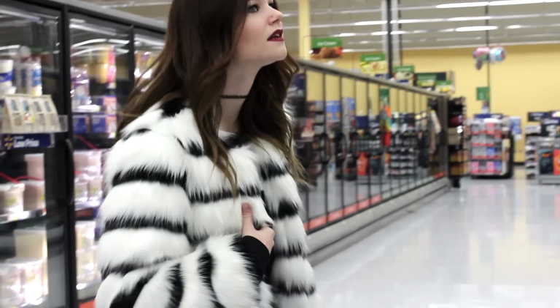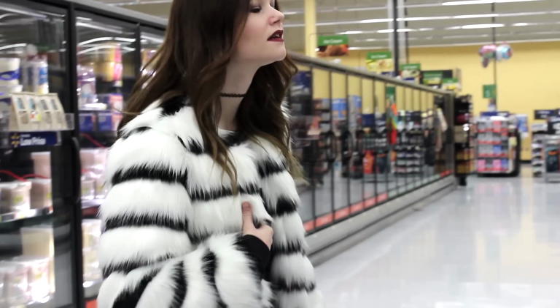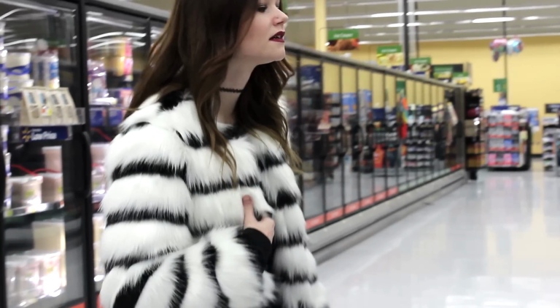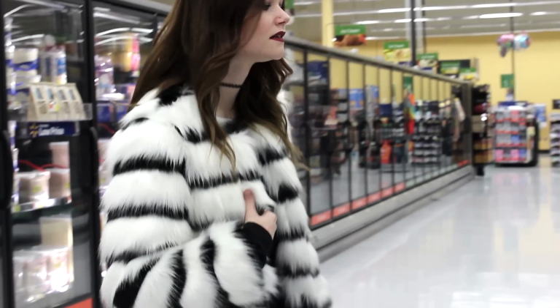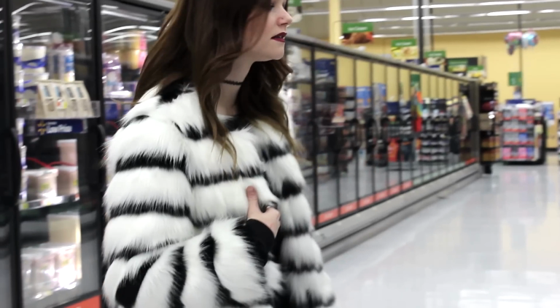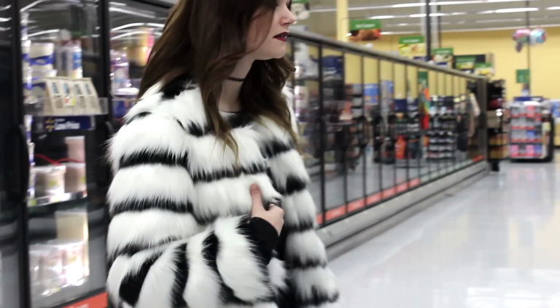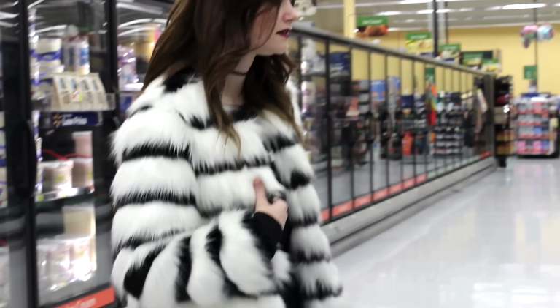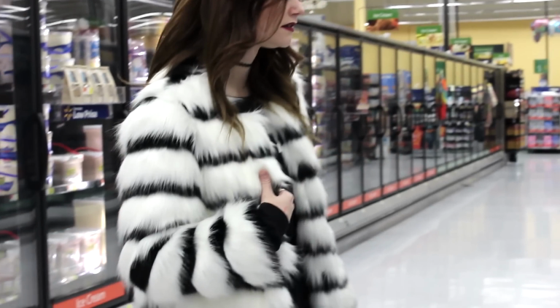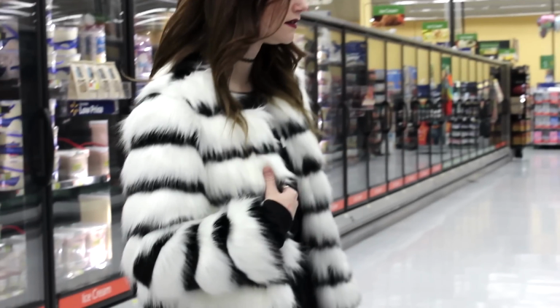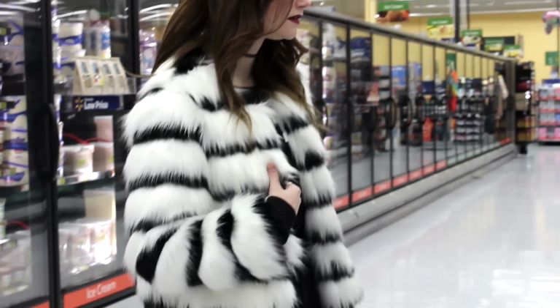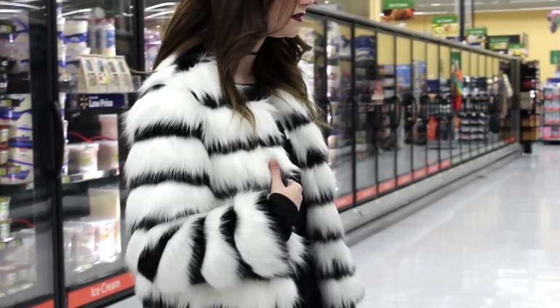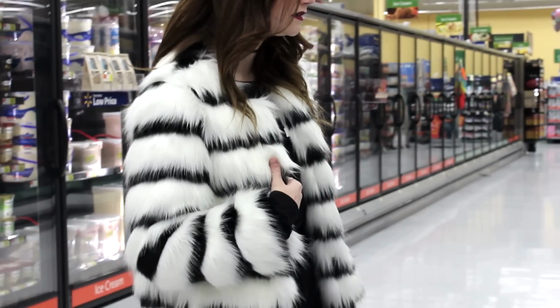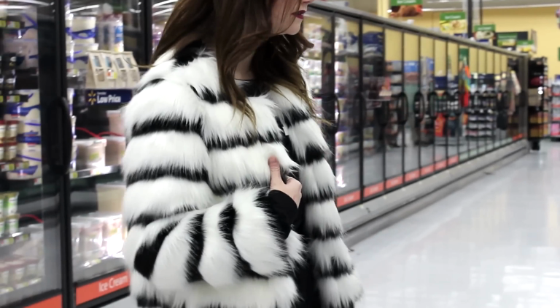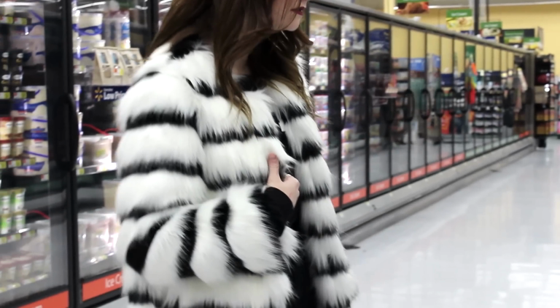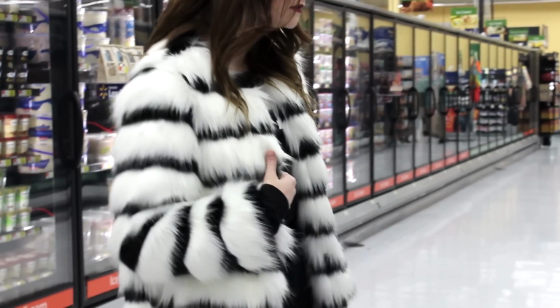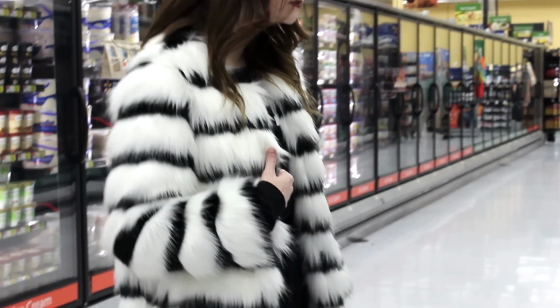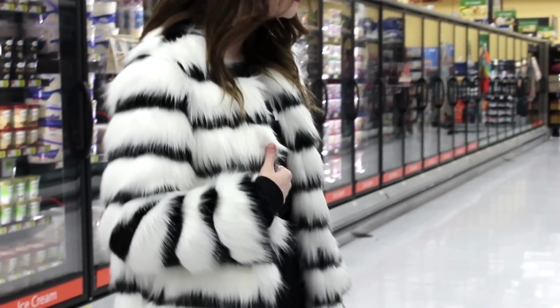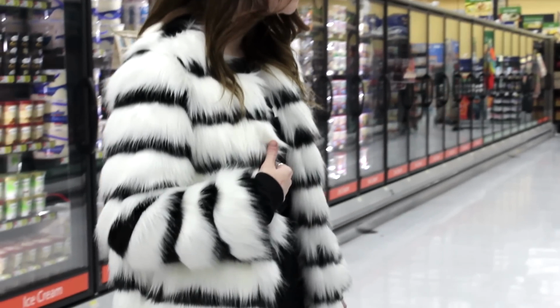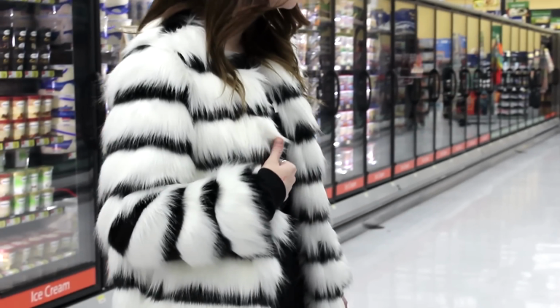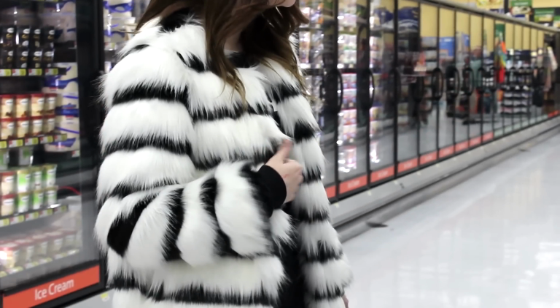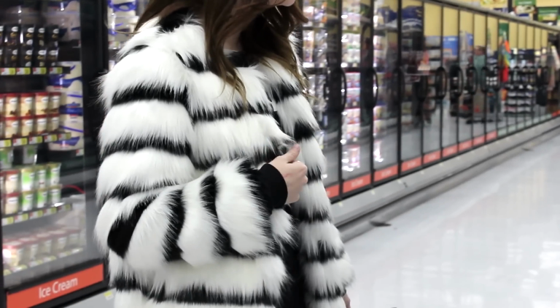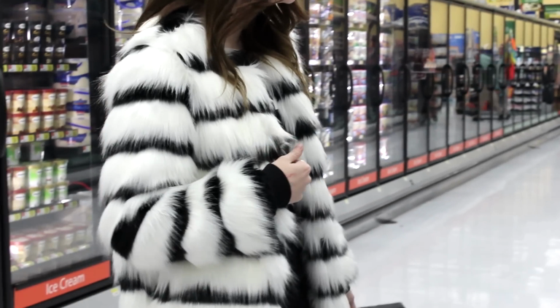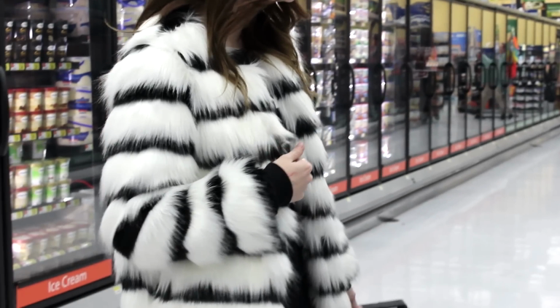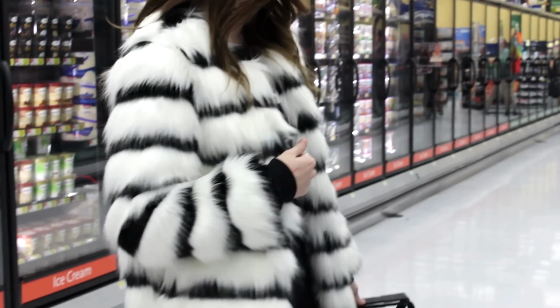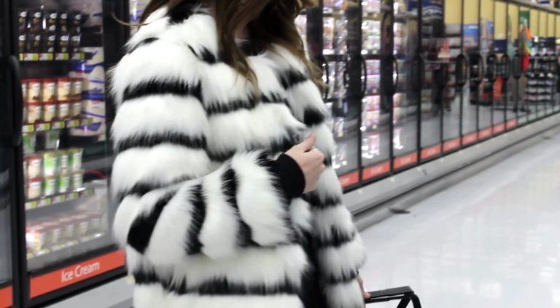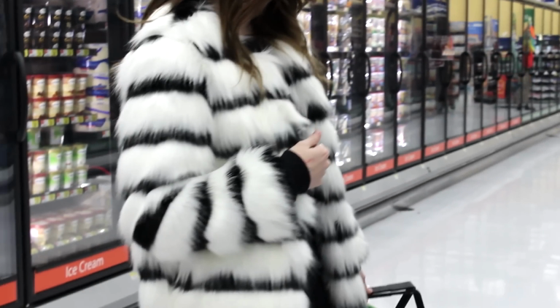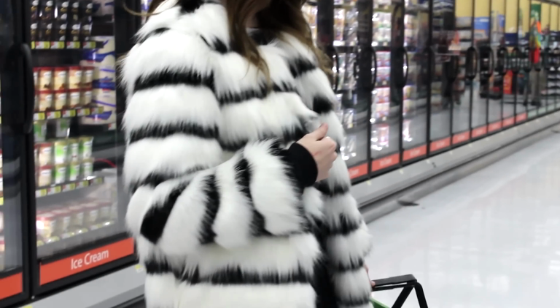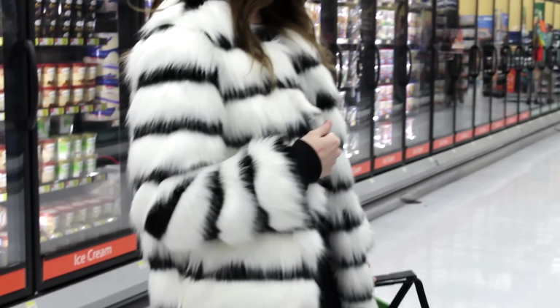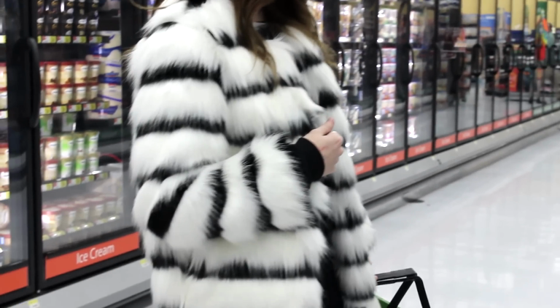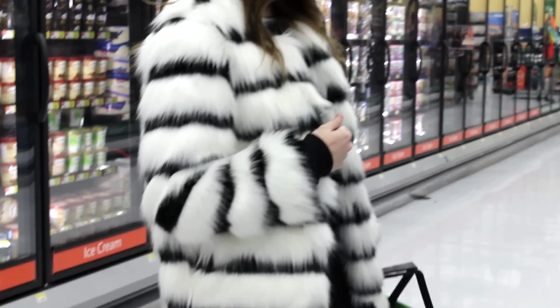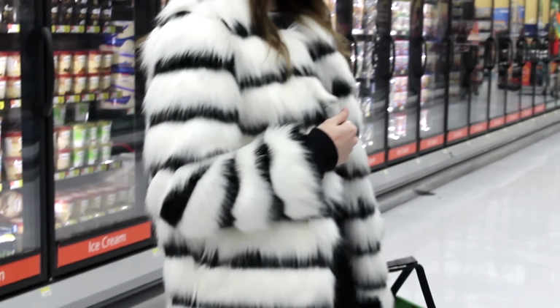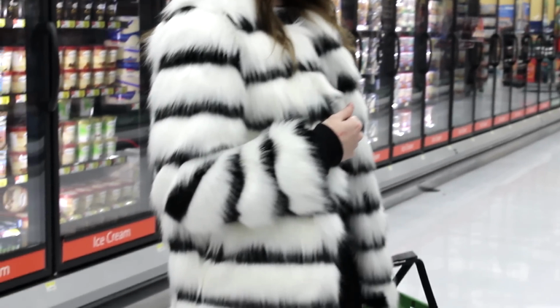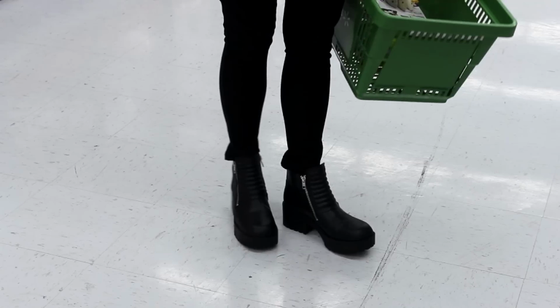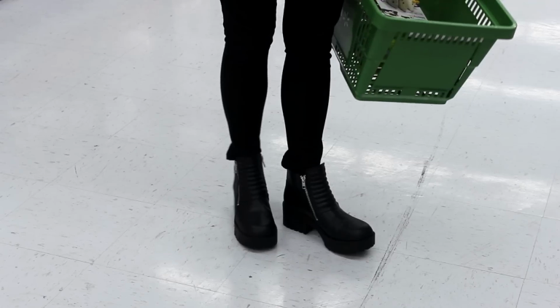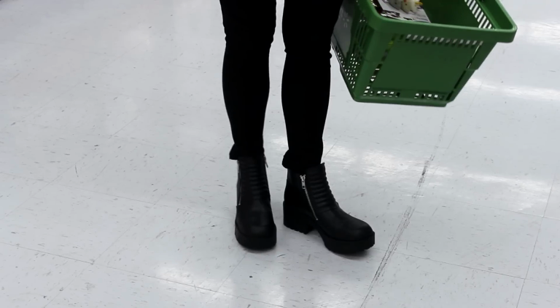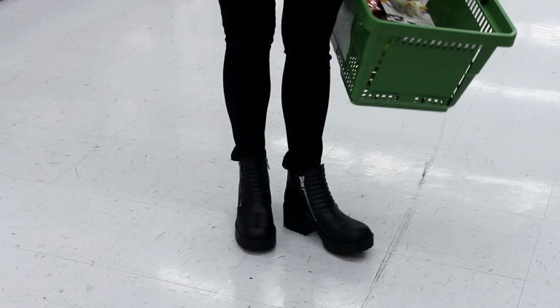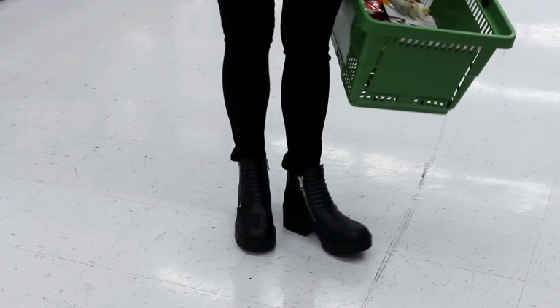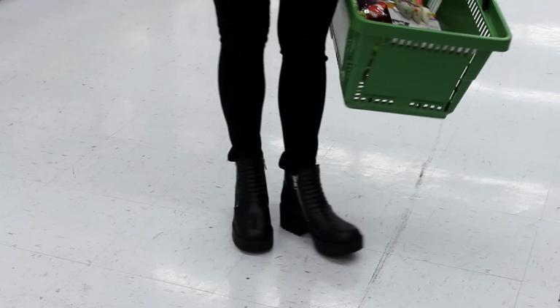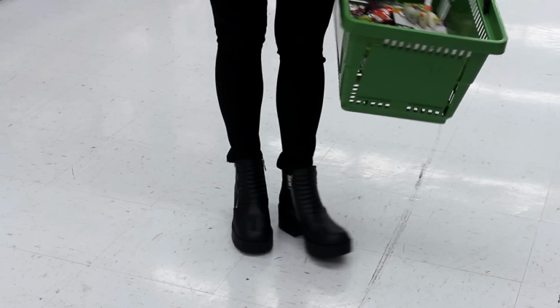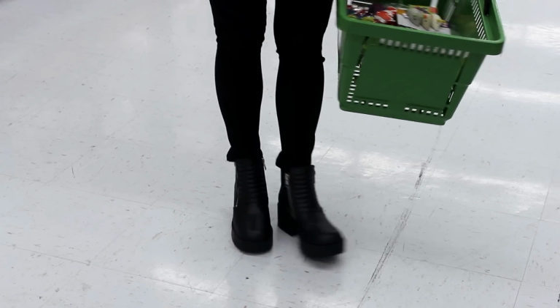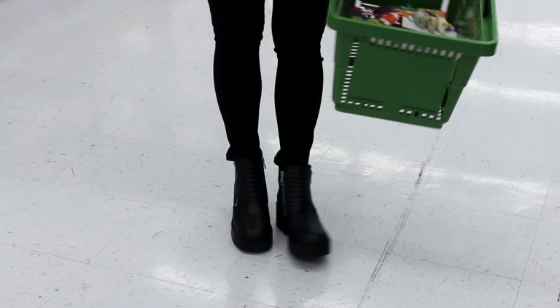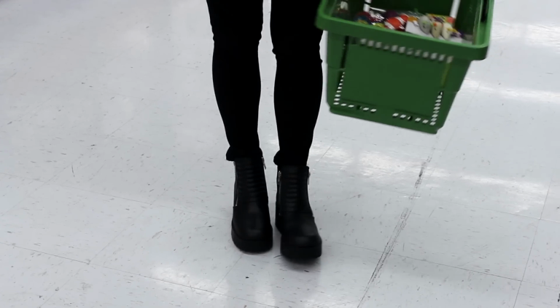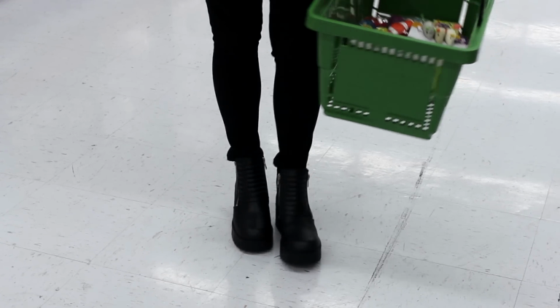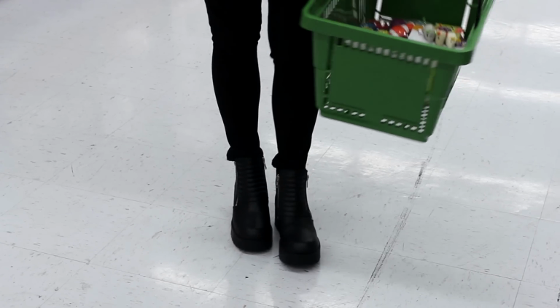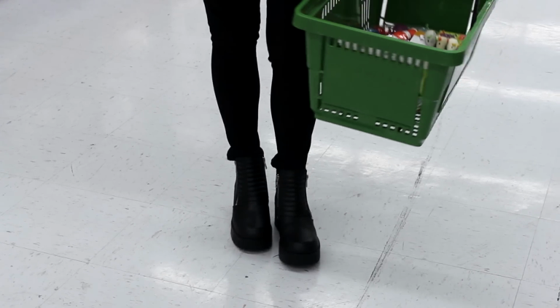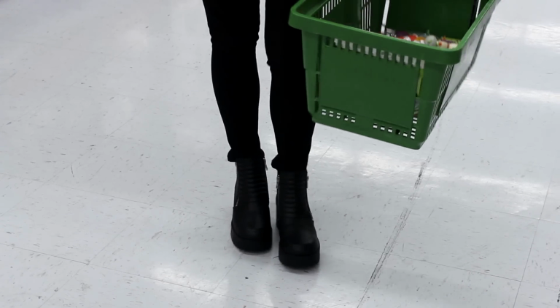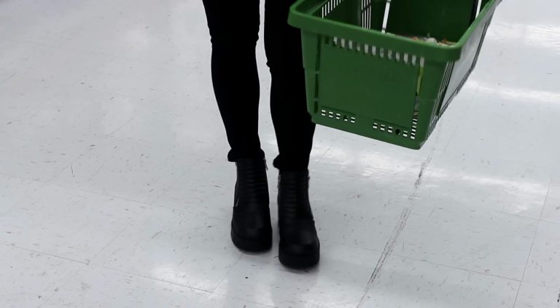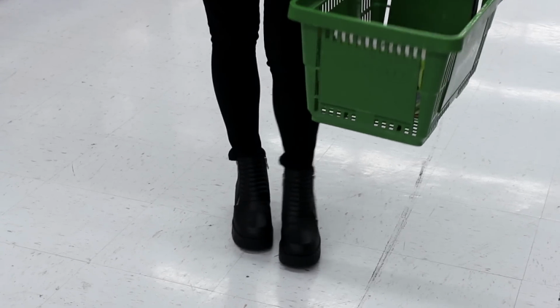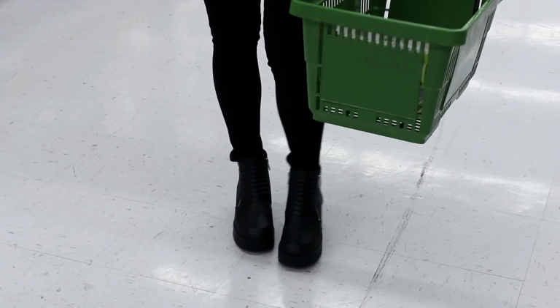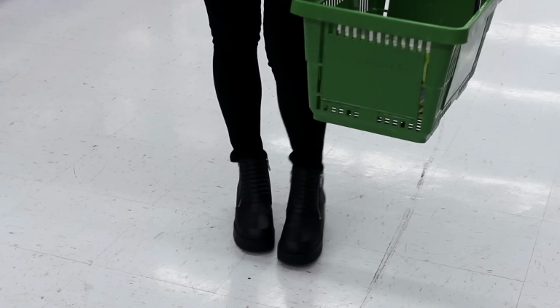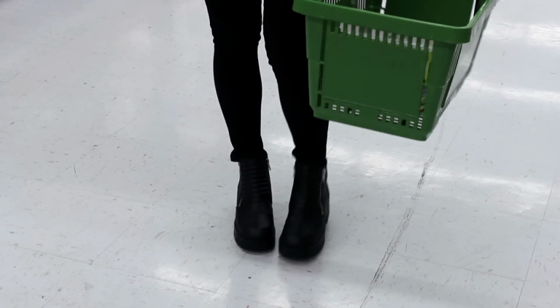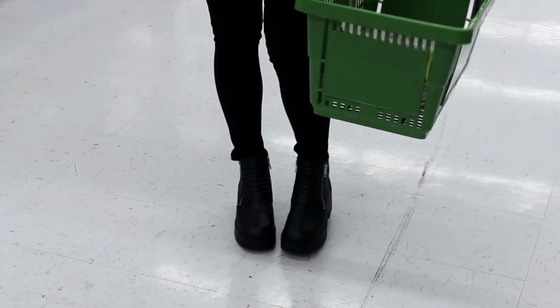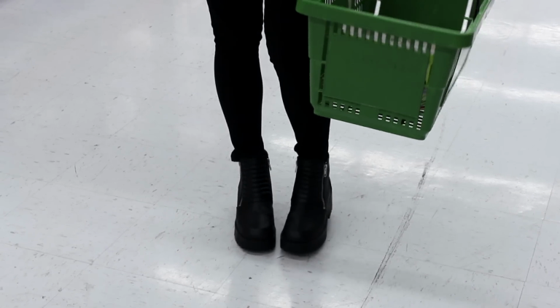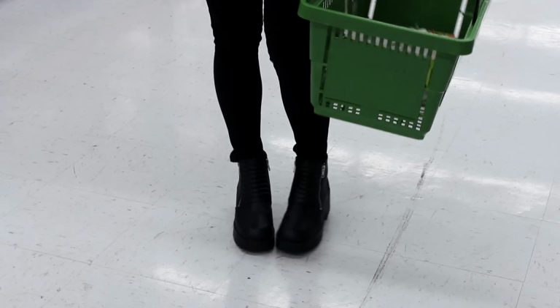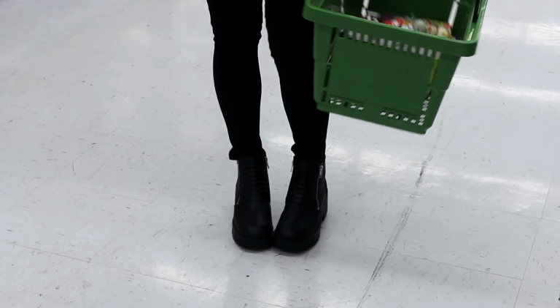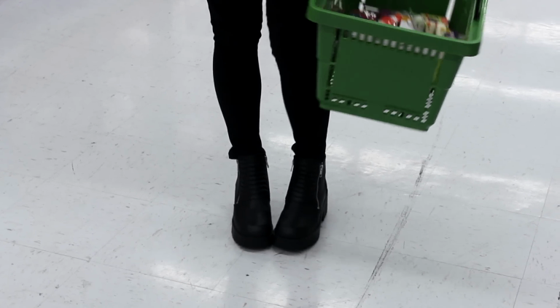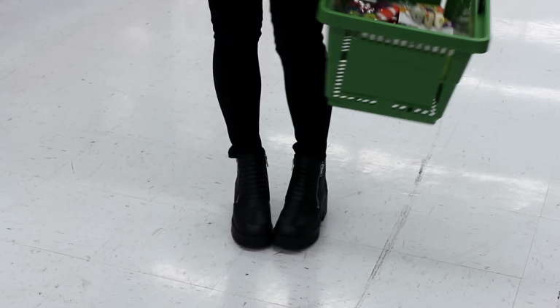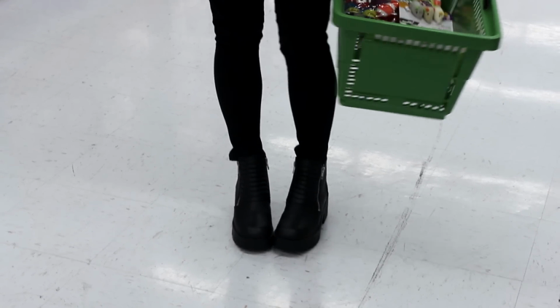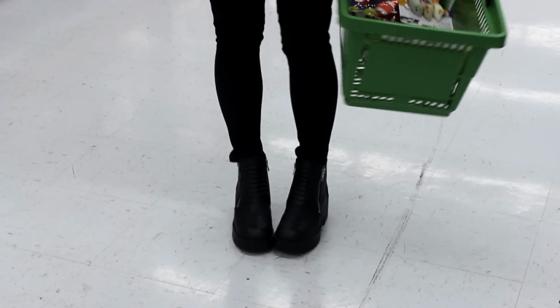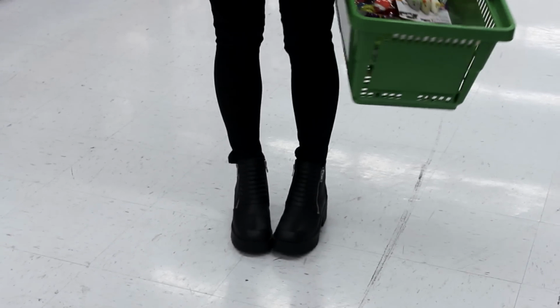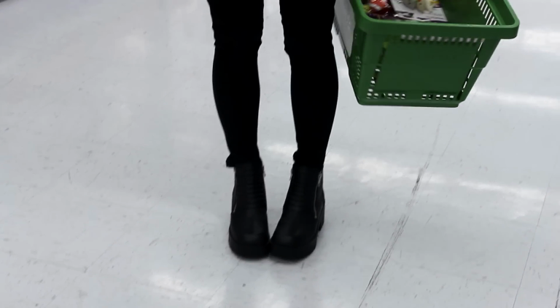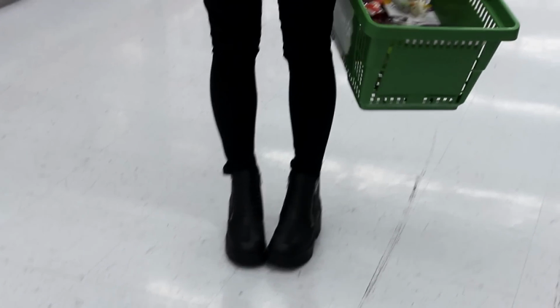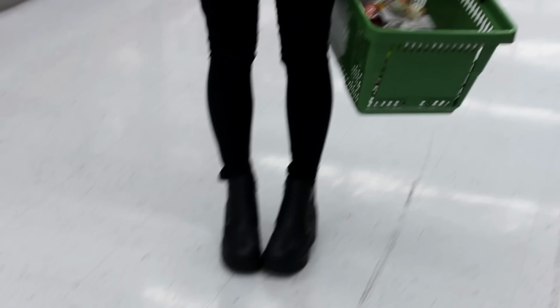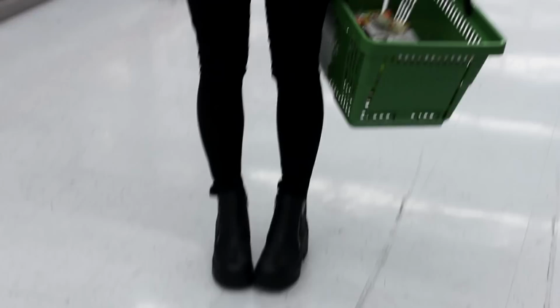I received this faux fur jacket and I really wanted to style it for you guys in both a casual way and a formal way.